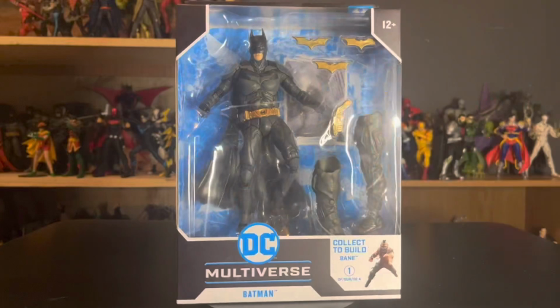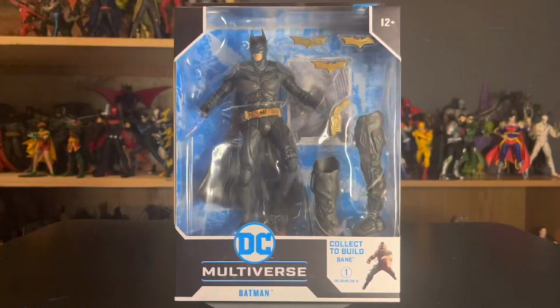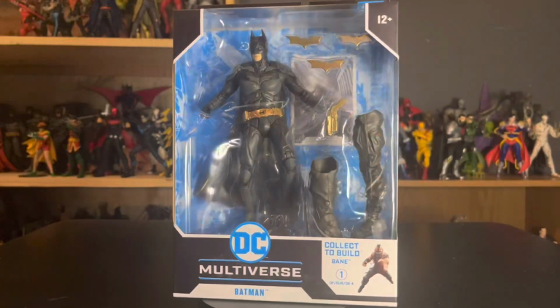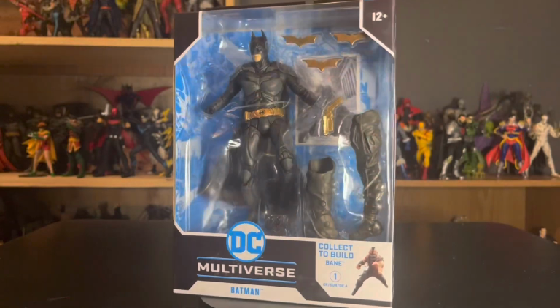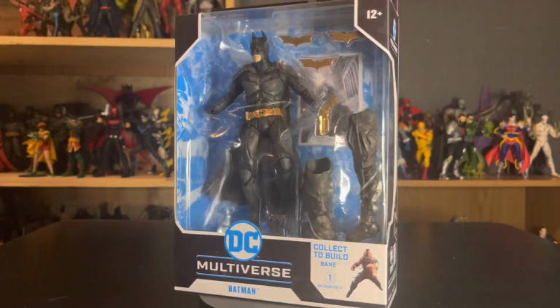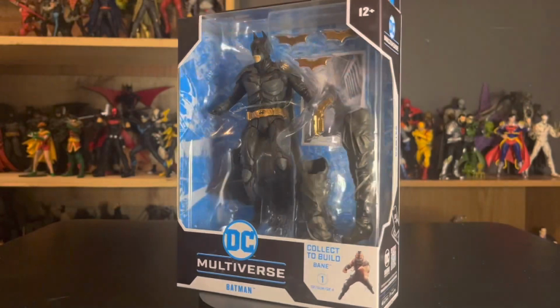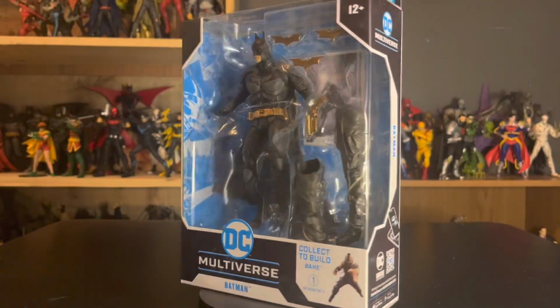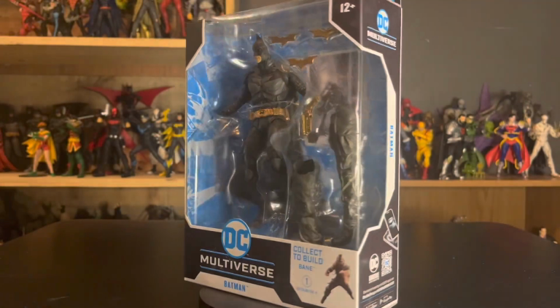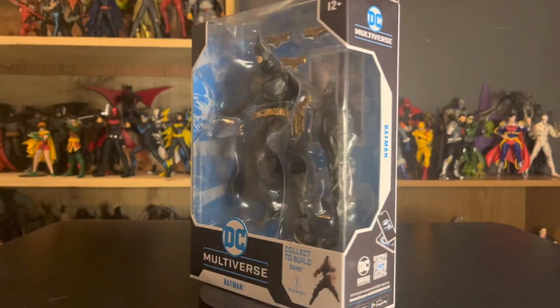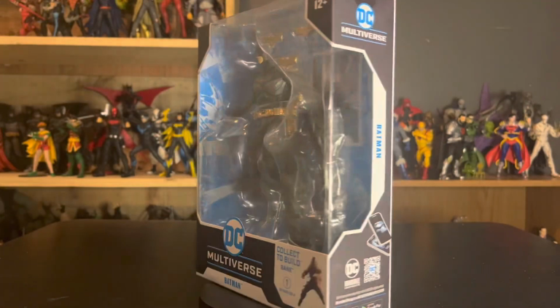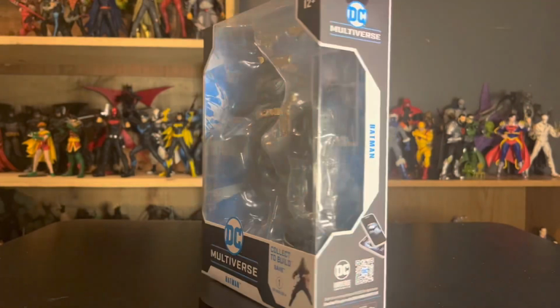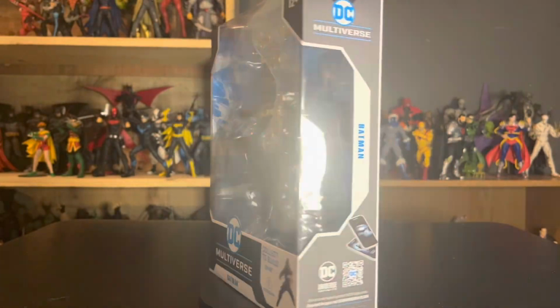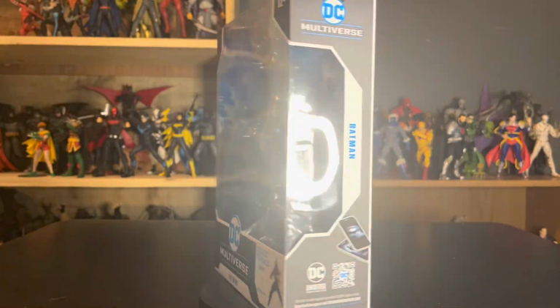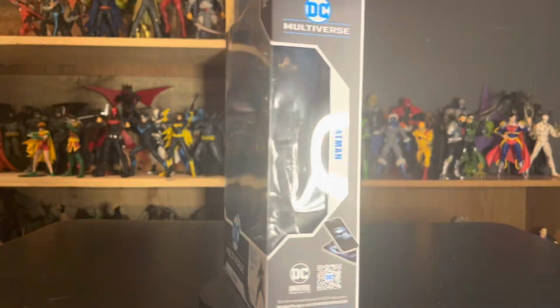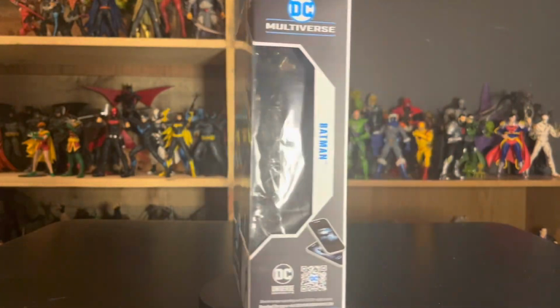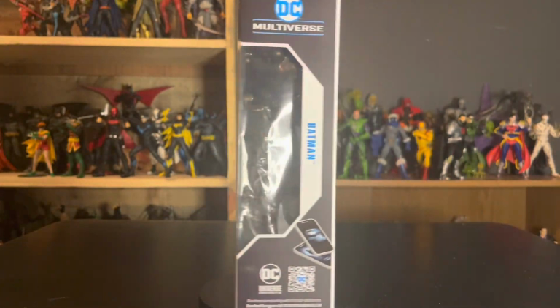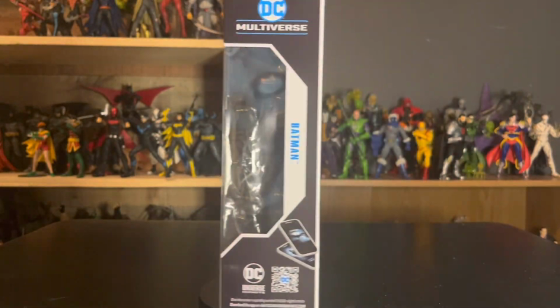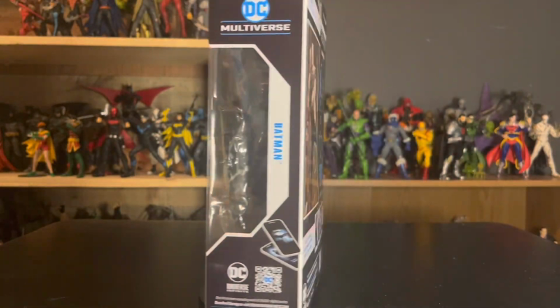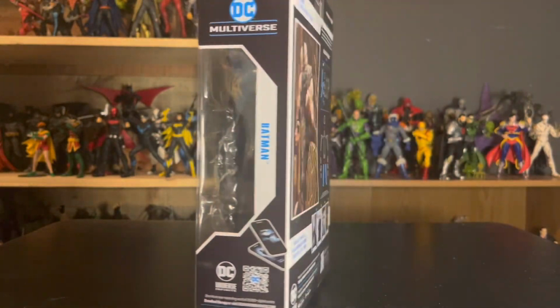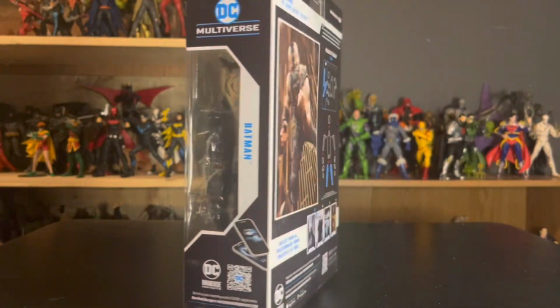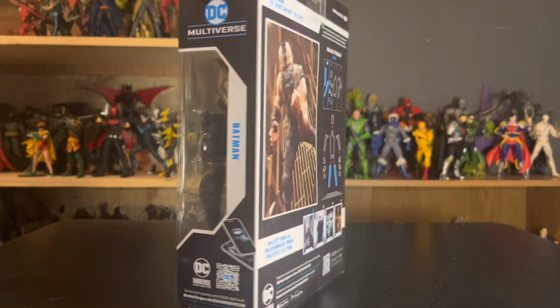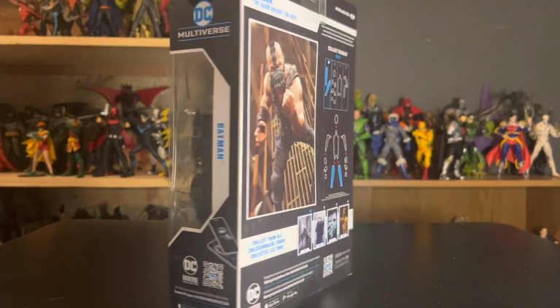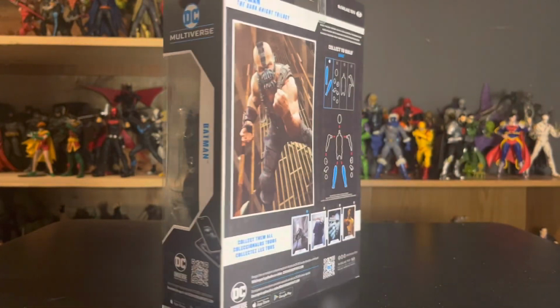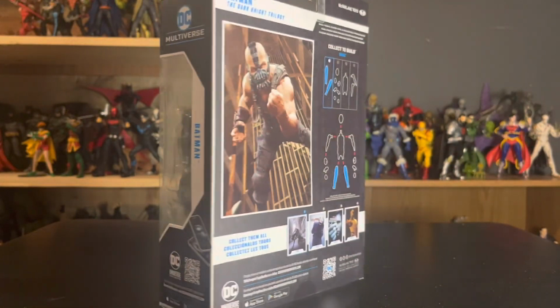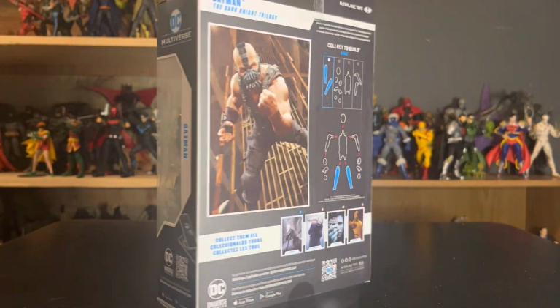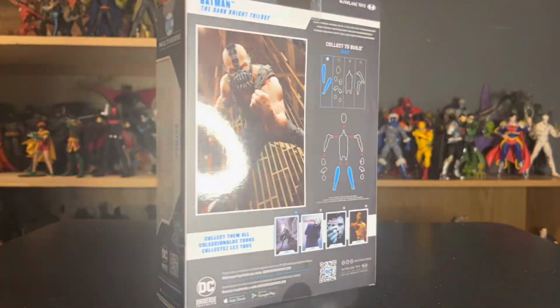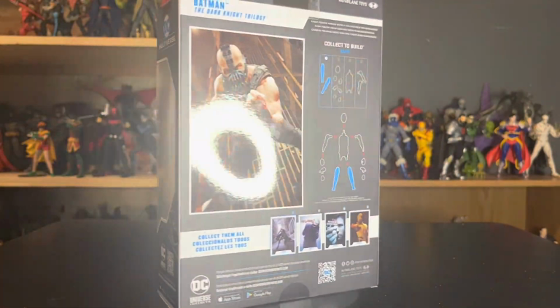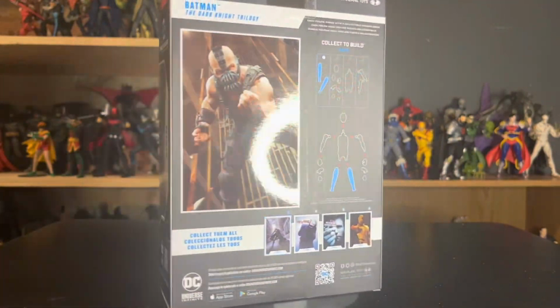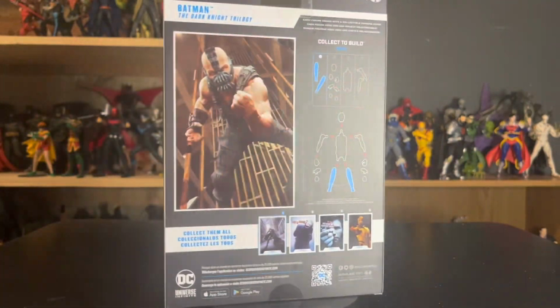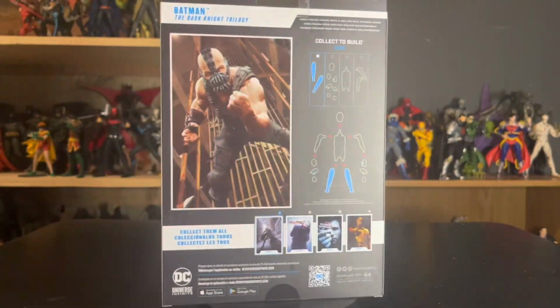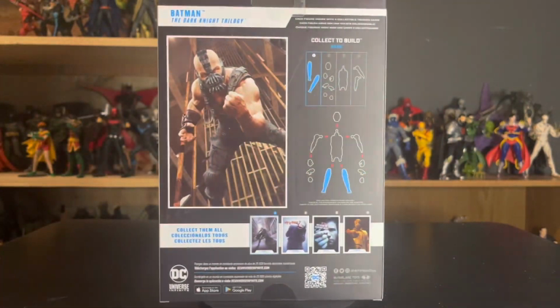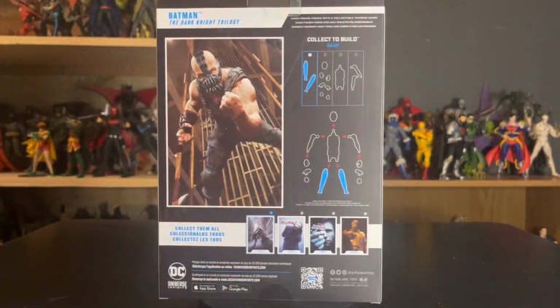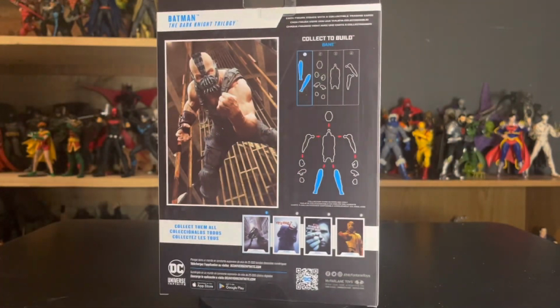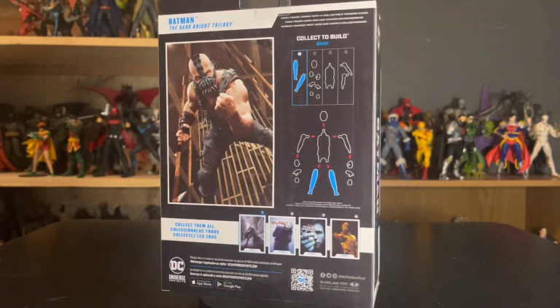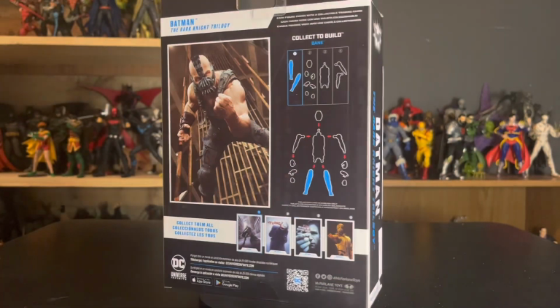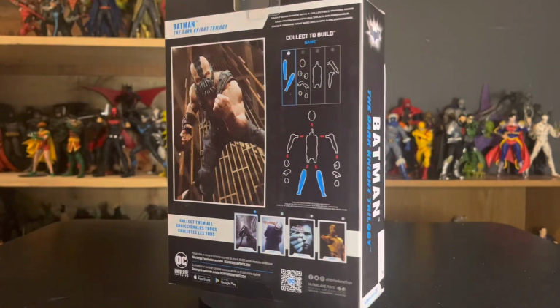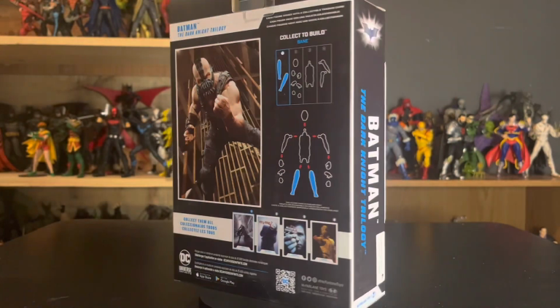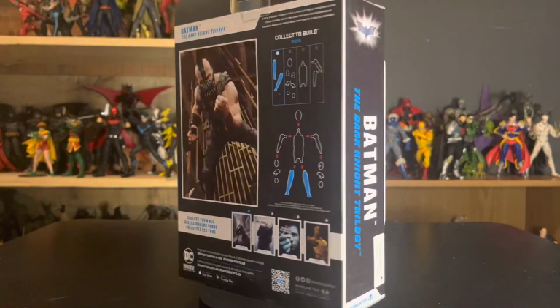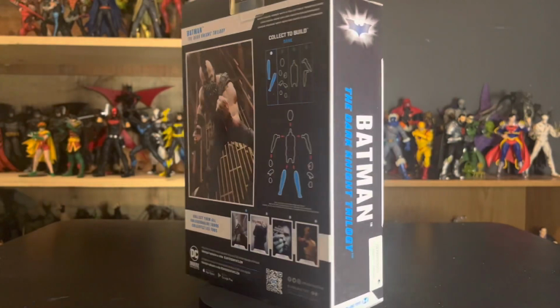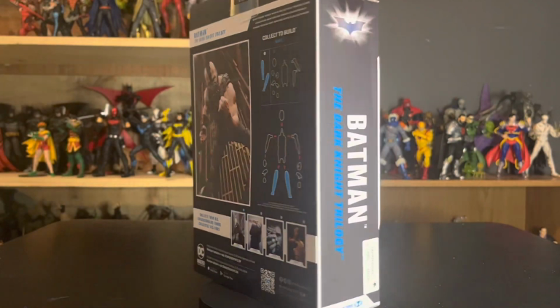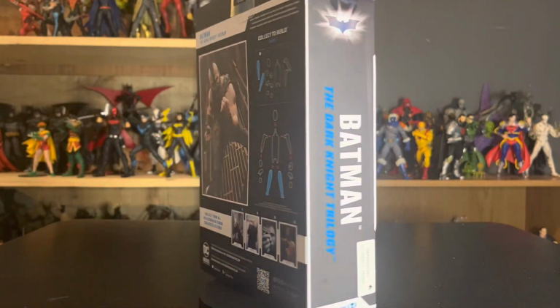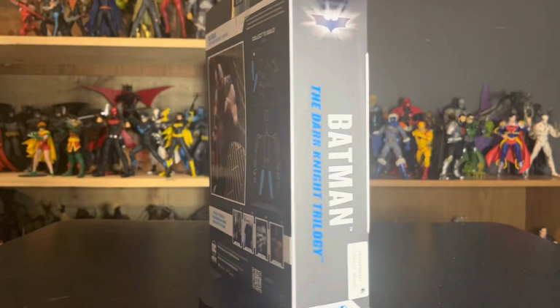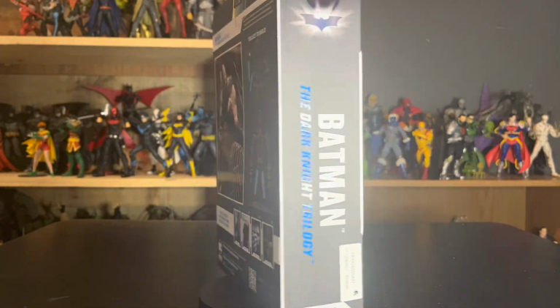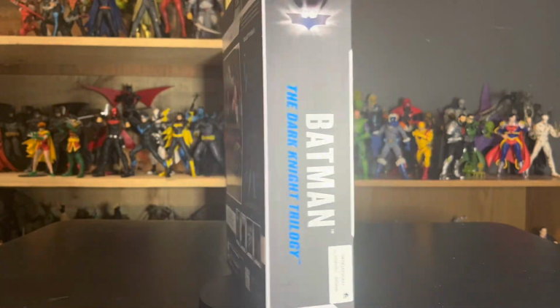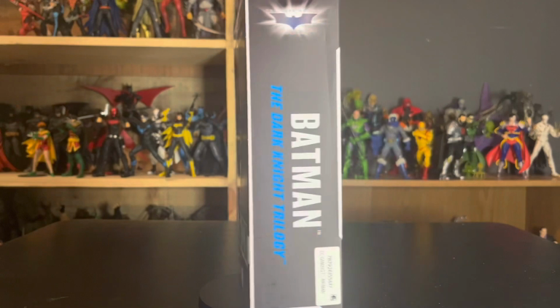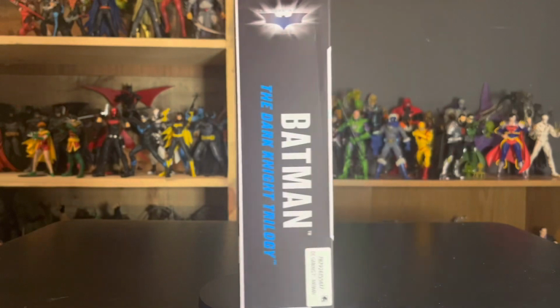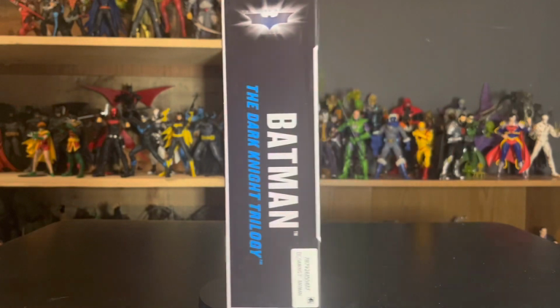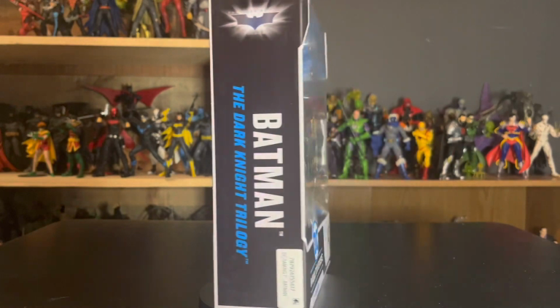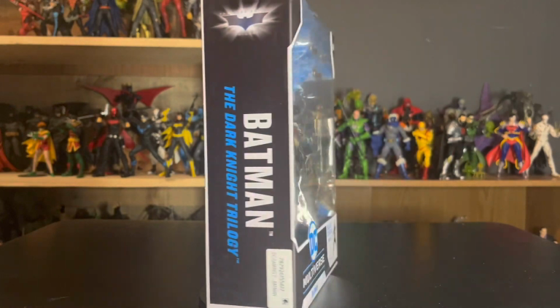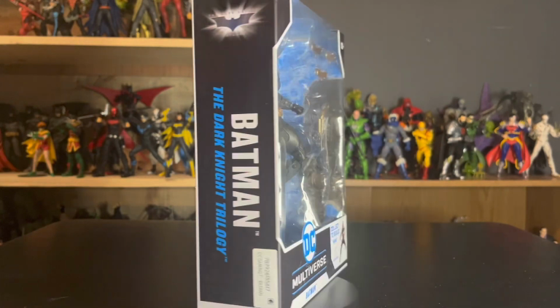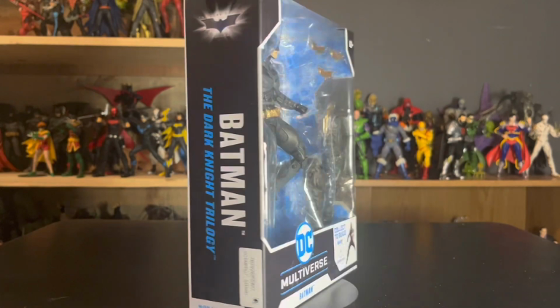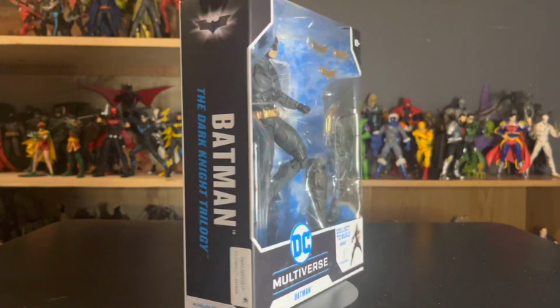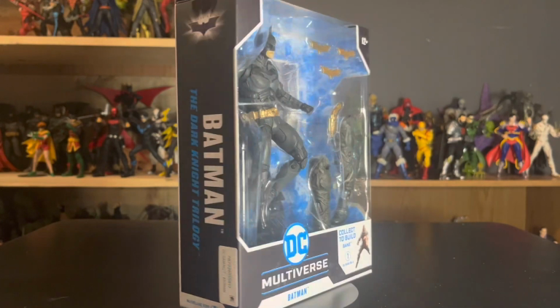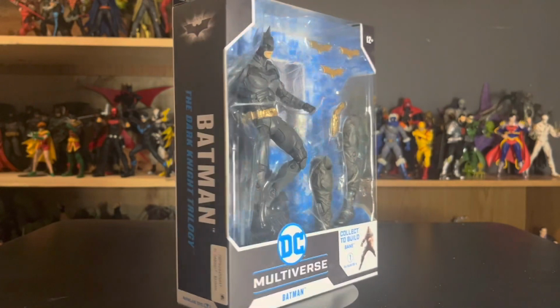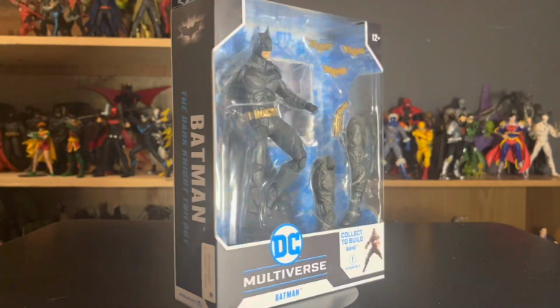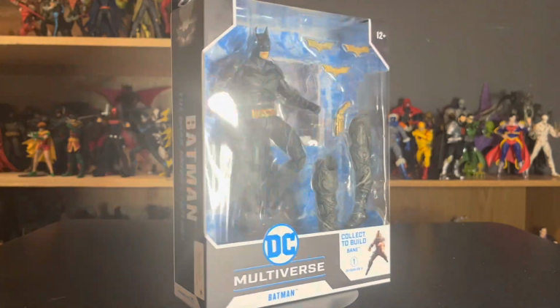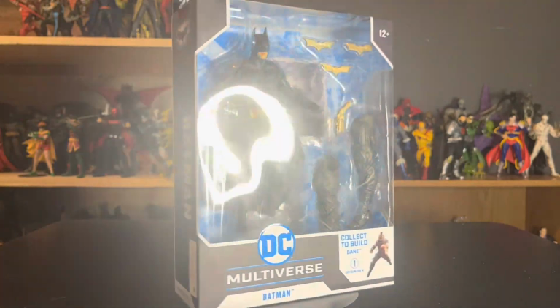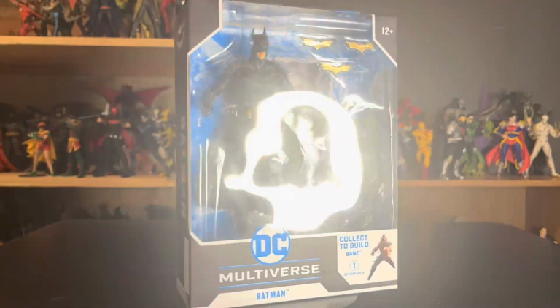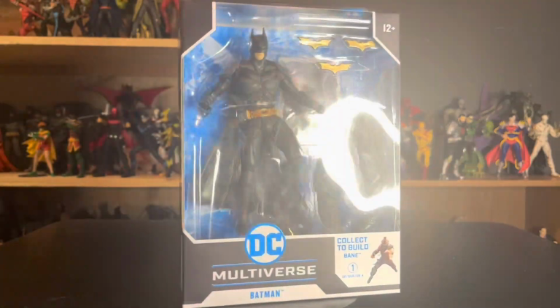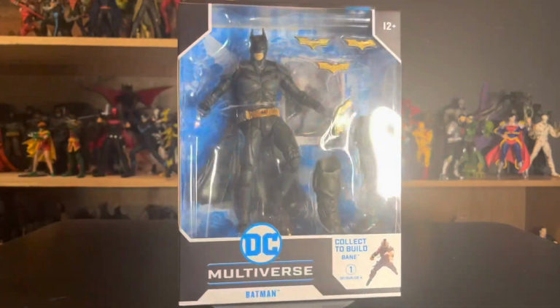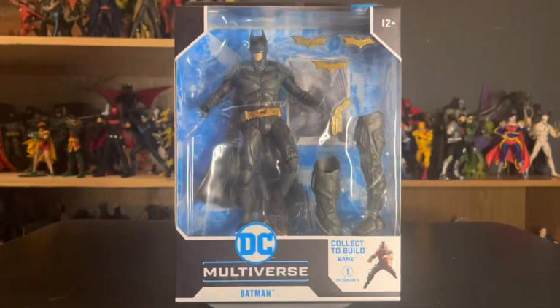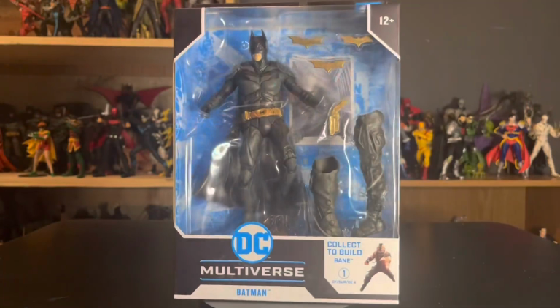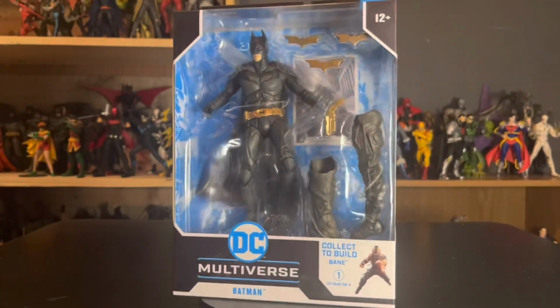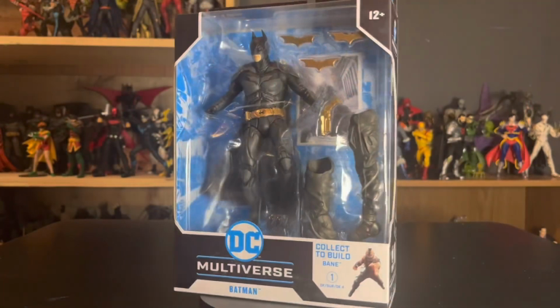Hey guys, today we're taking a look at the McFarlane Toys DC Multiverse Dark Knight Trilogy Wave Batman.